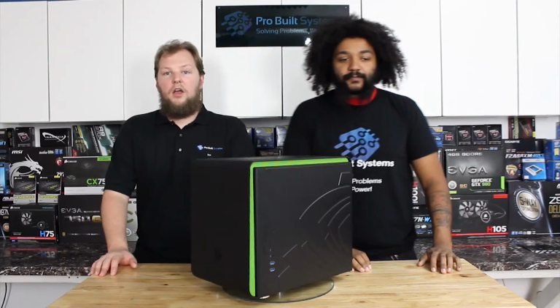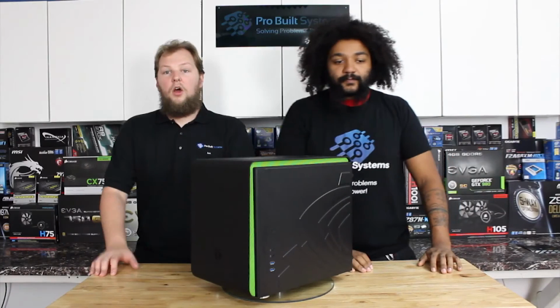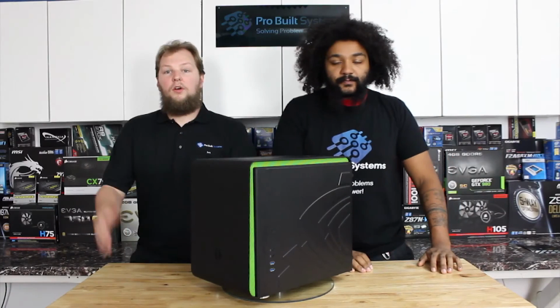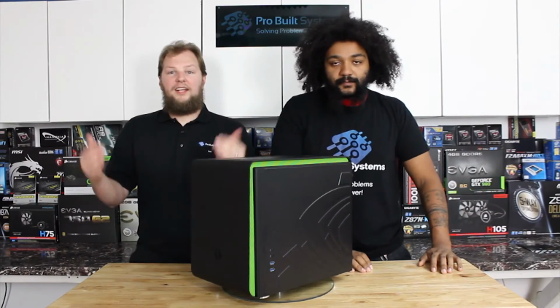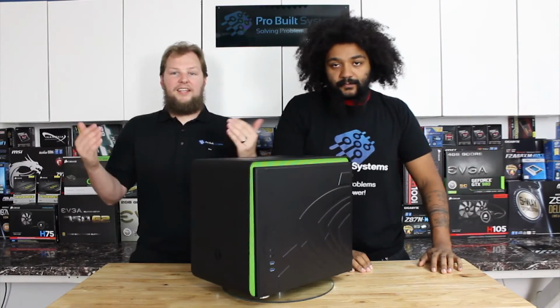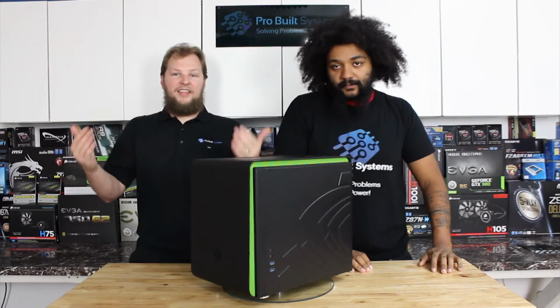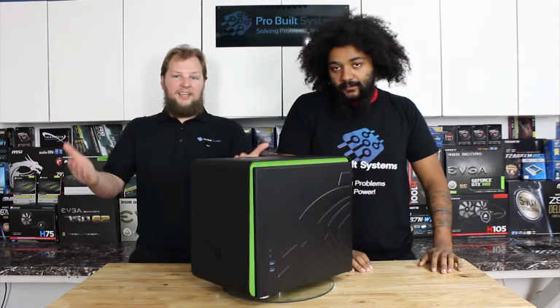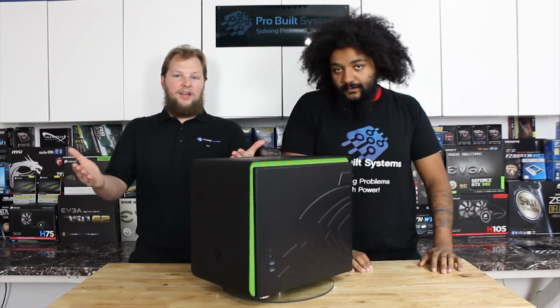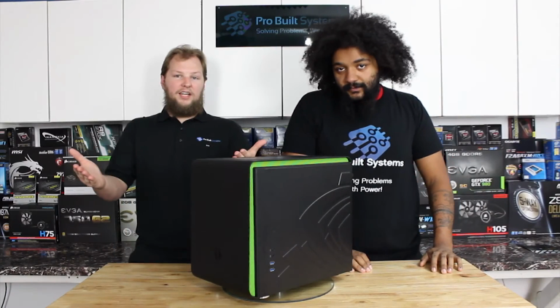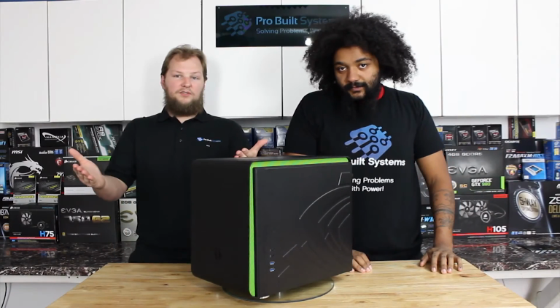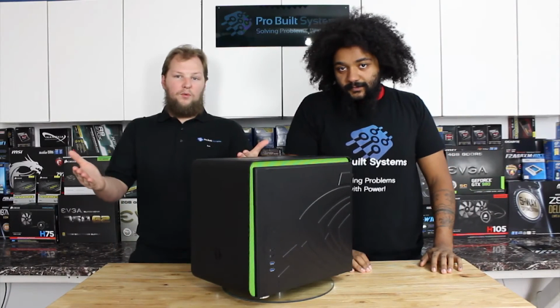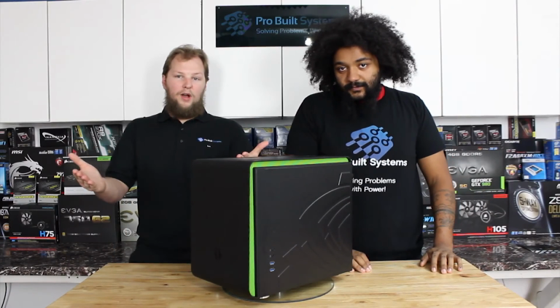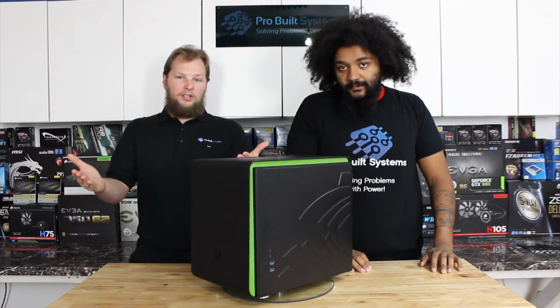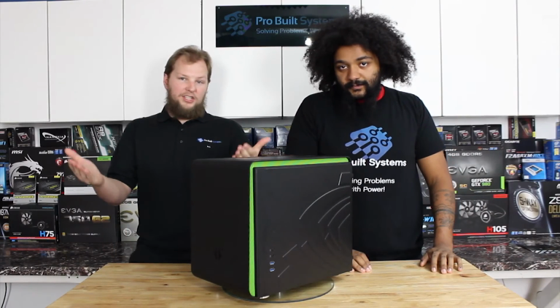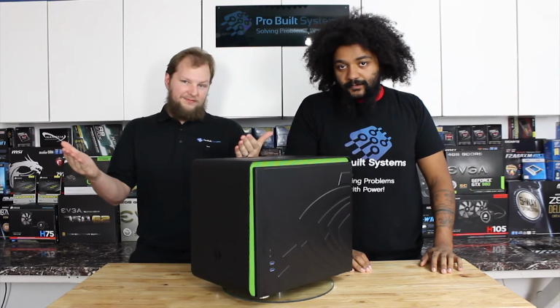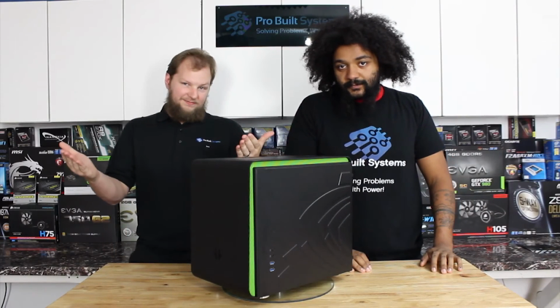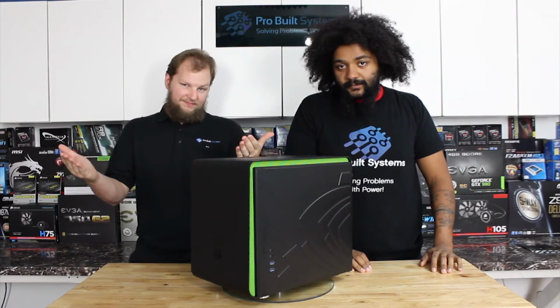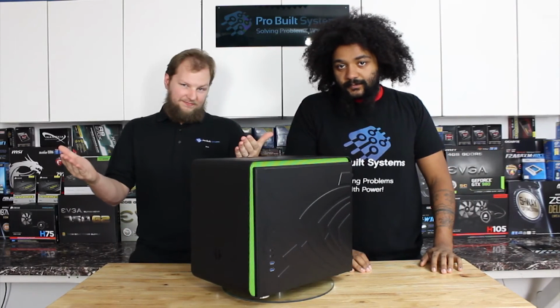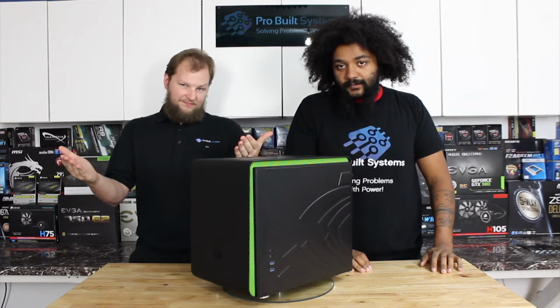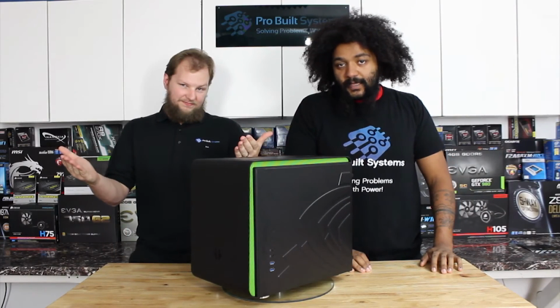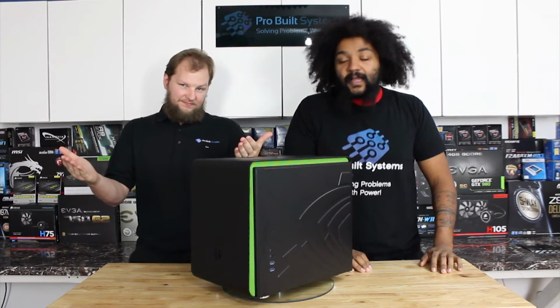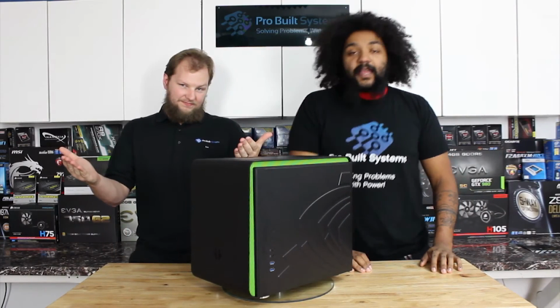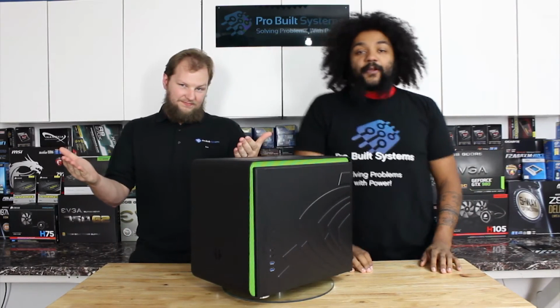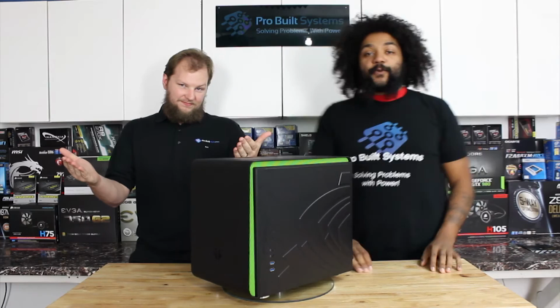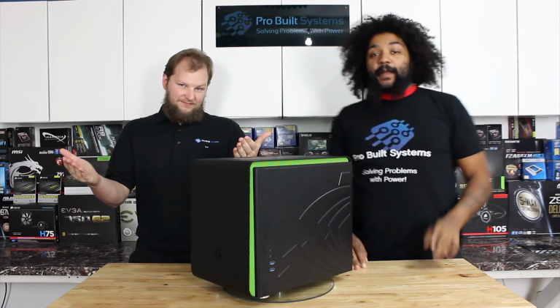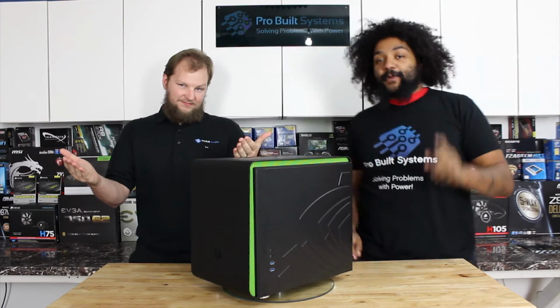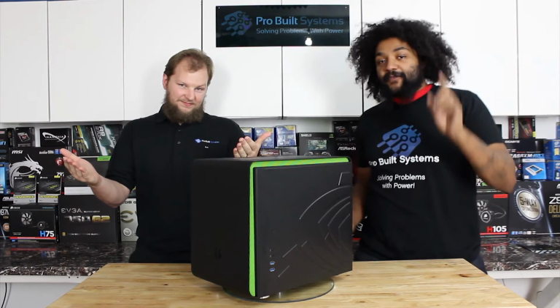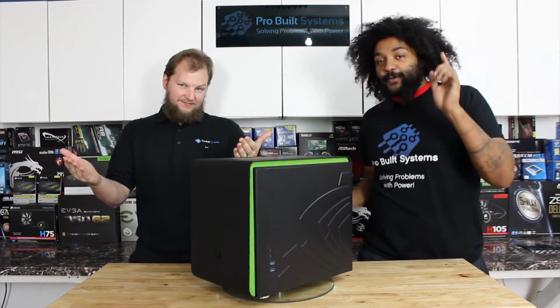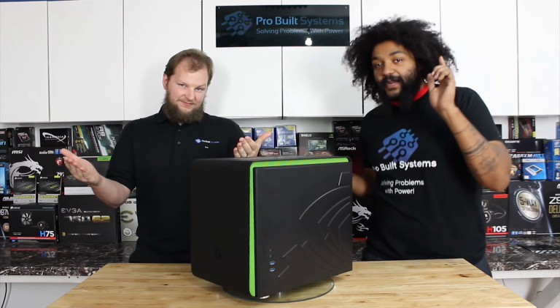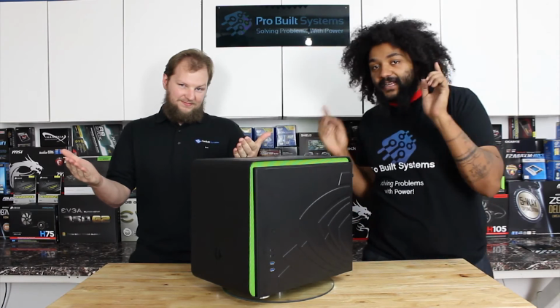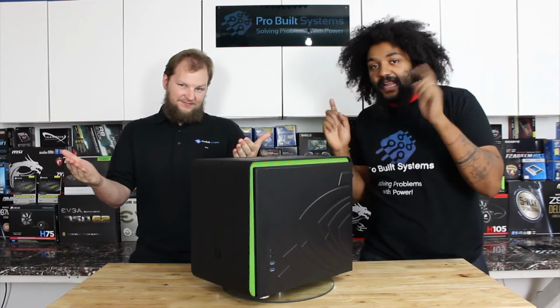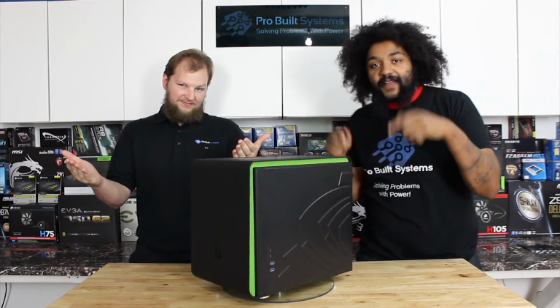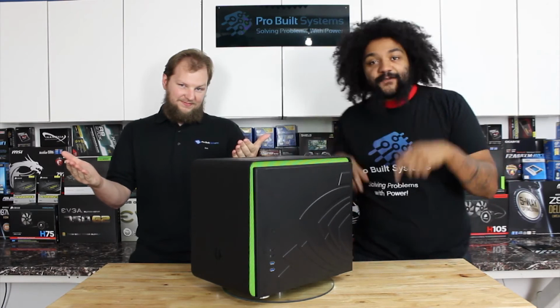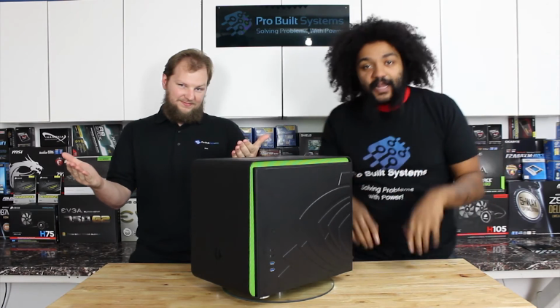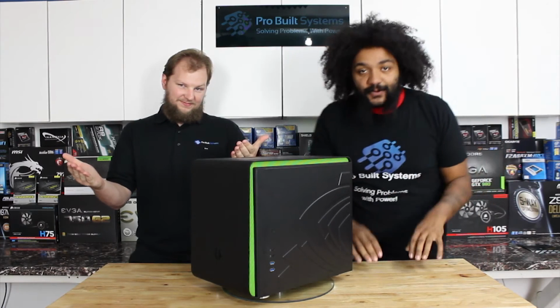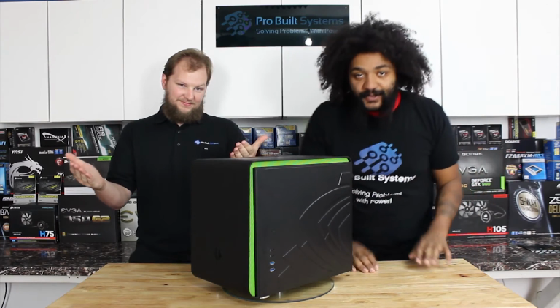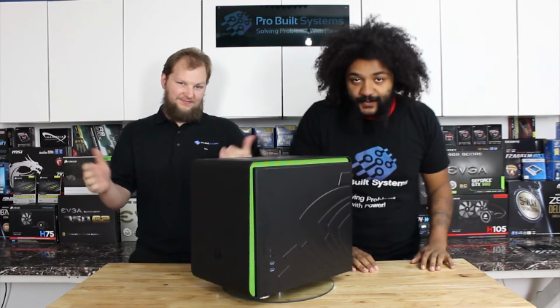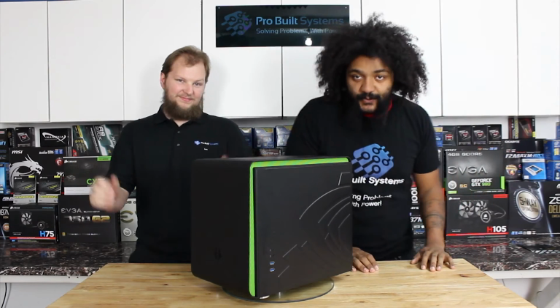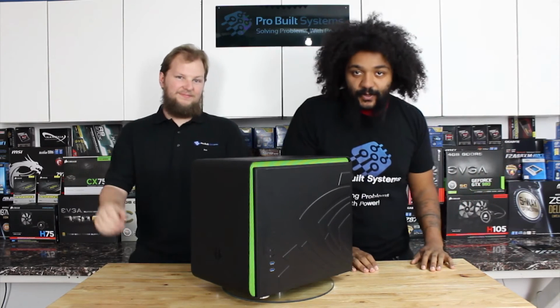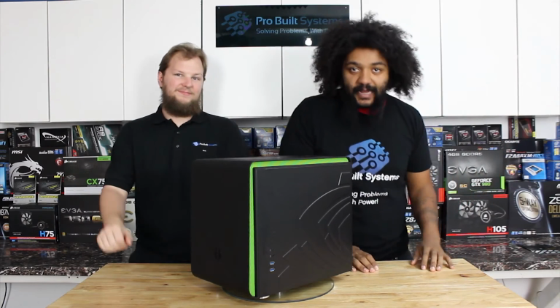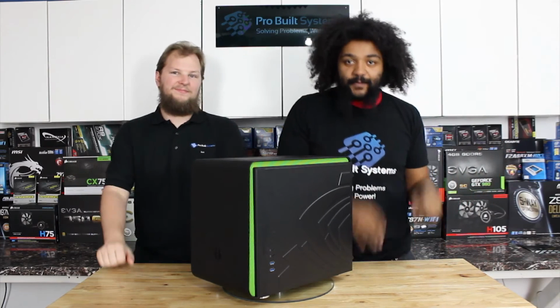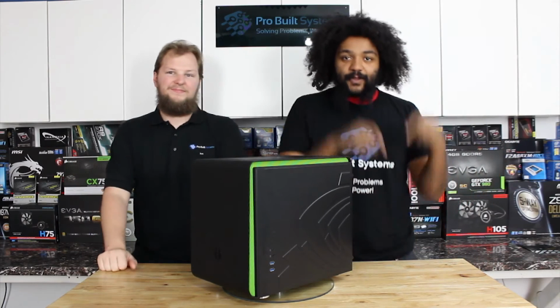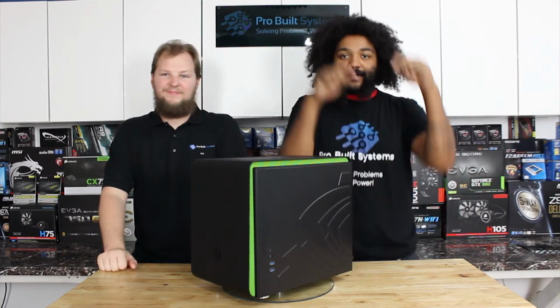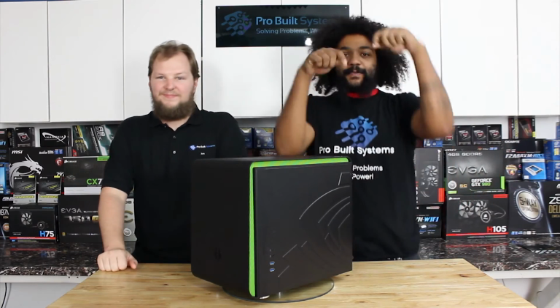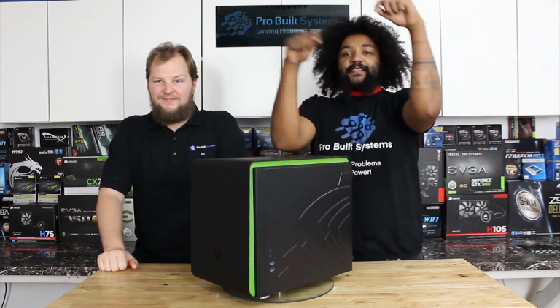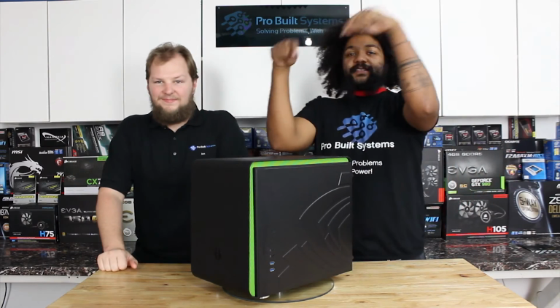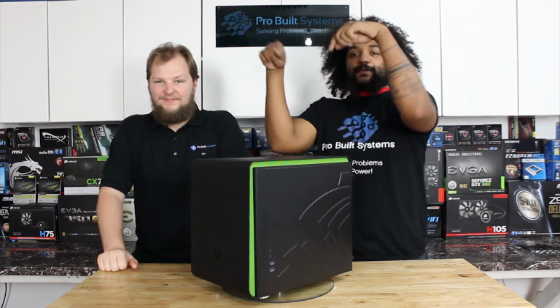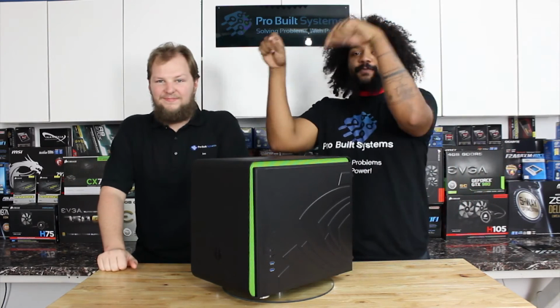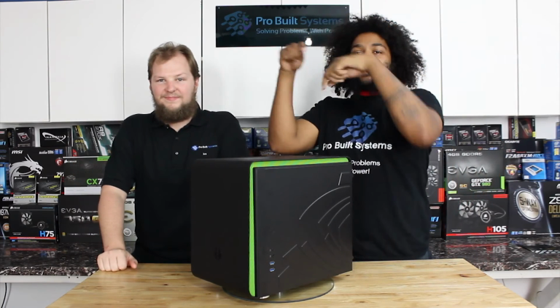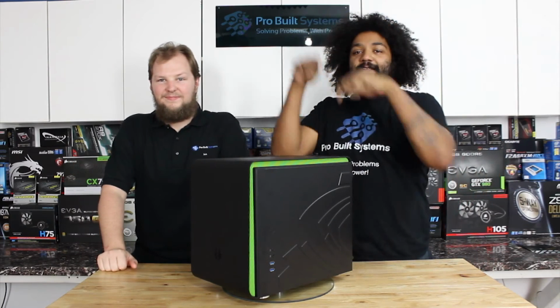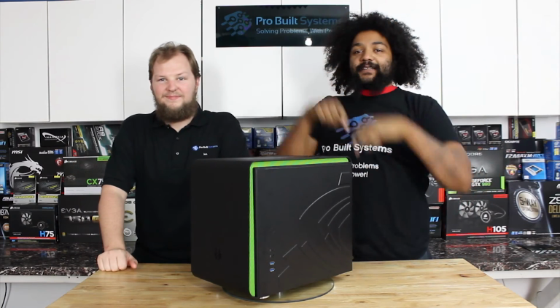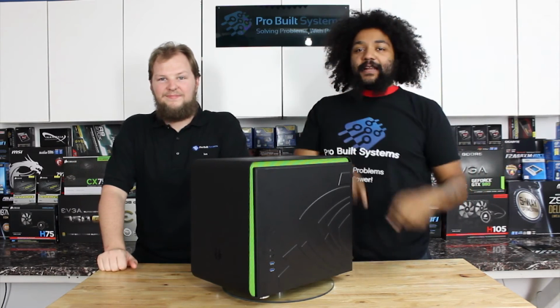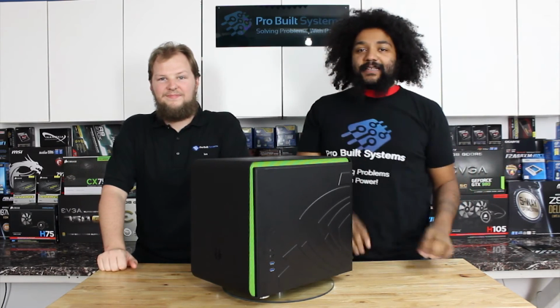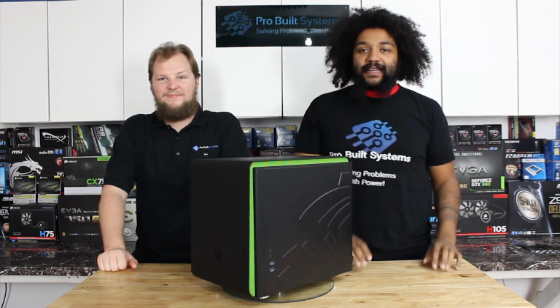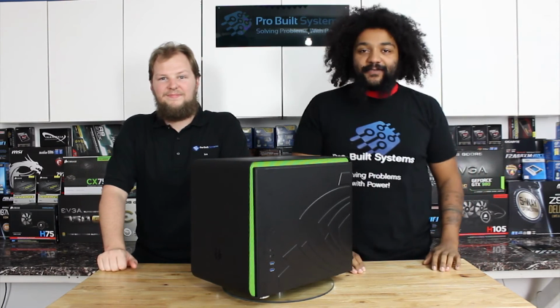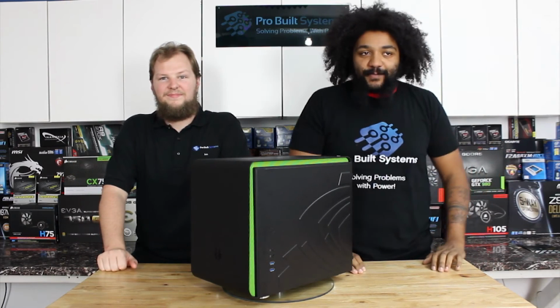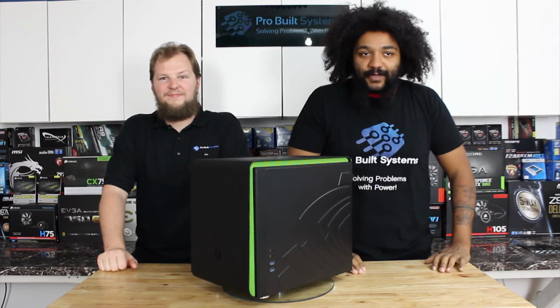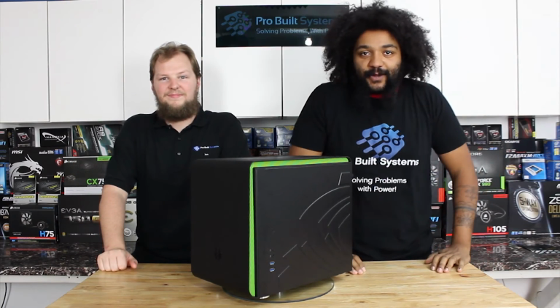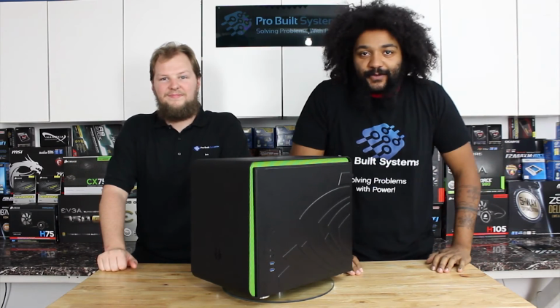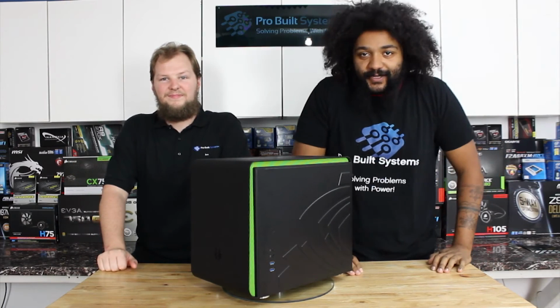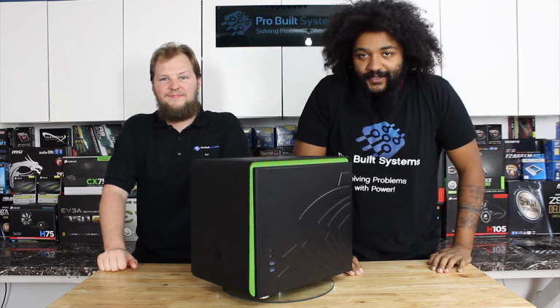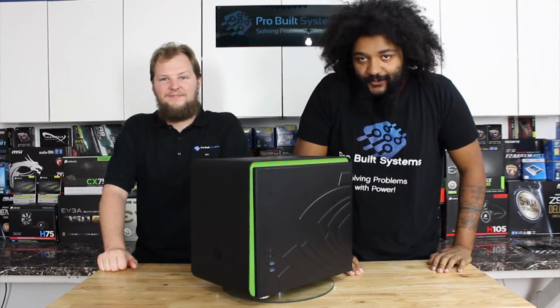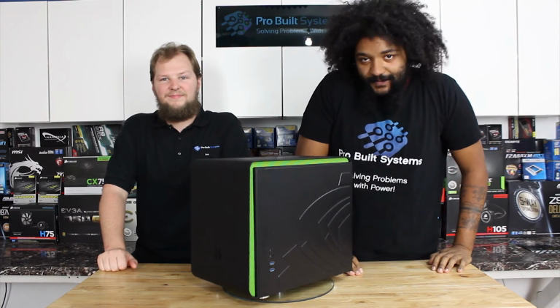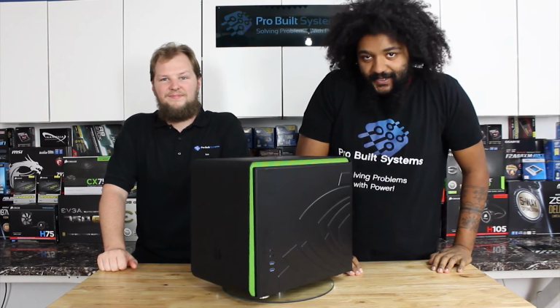Thanks for watching. Remember everybody — like, follow, and subscribe. All the buttons are probably right down there below in the description.